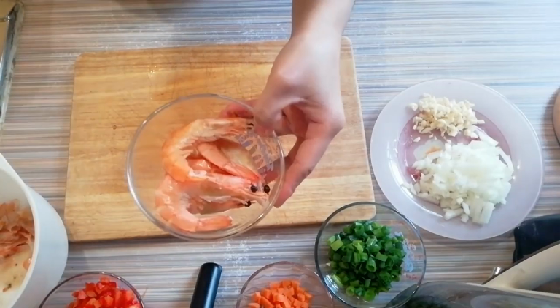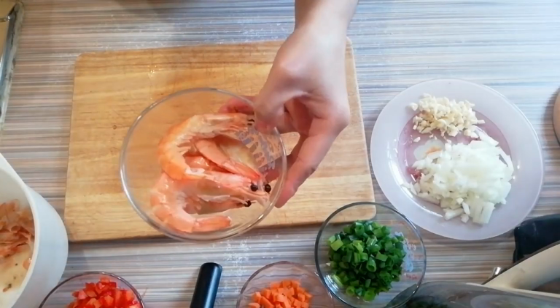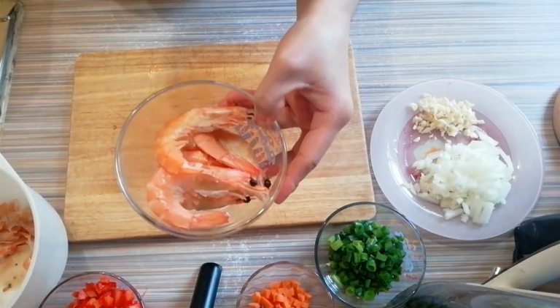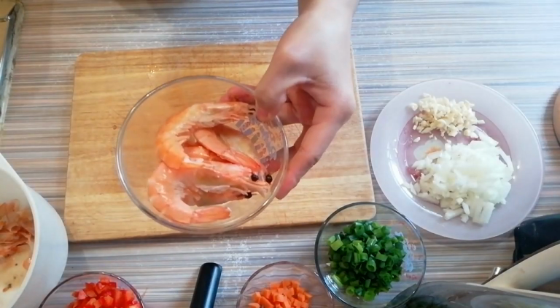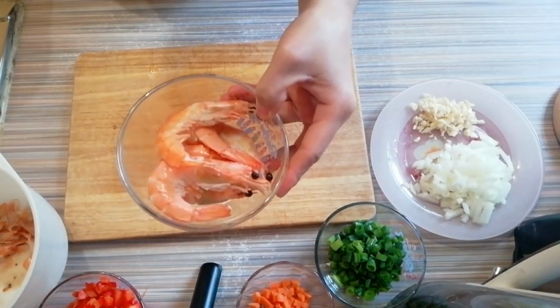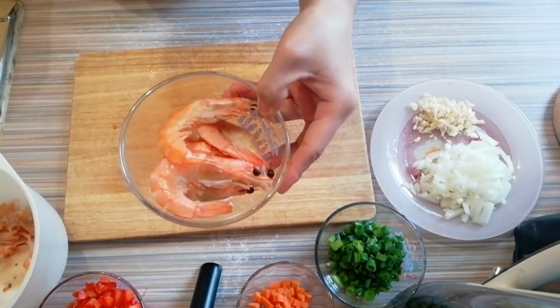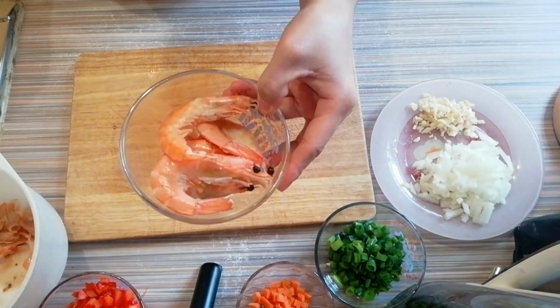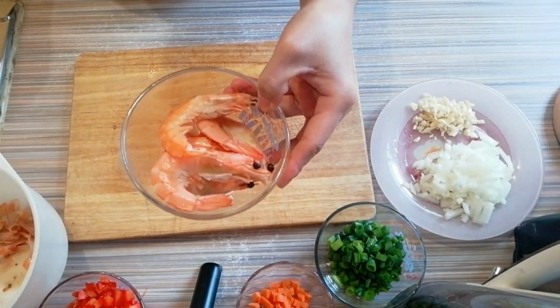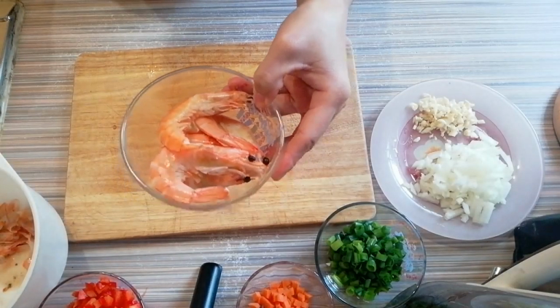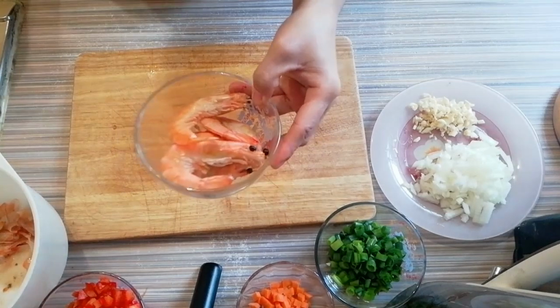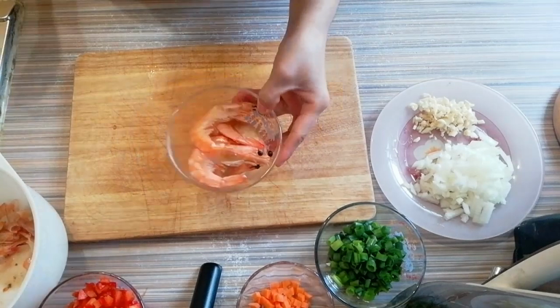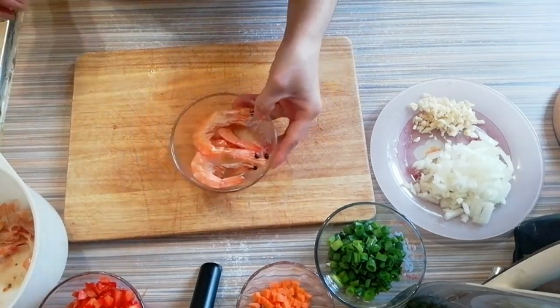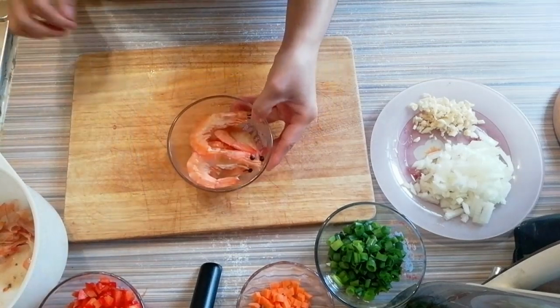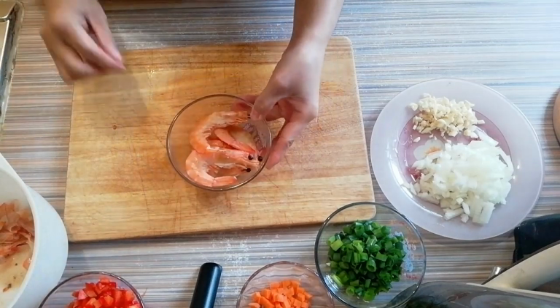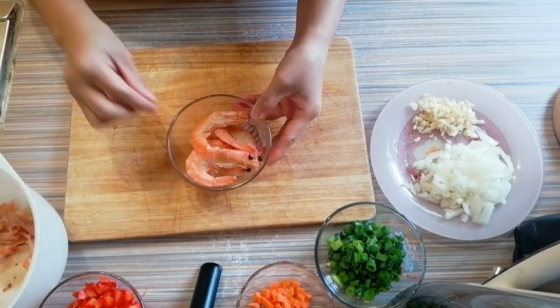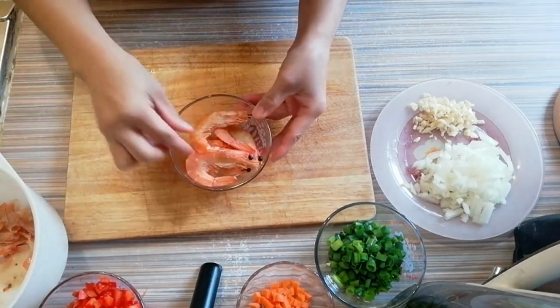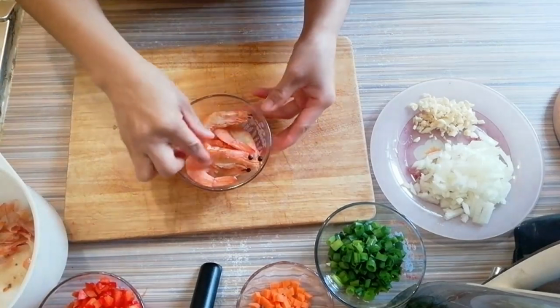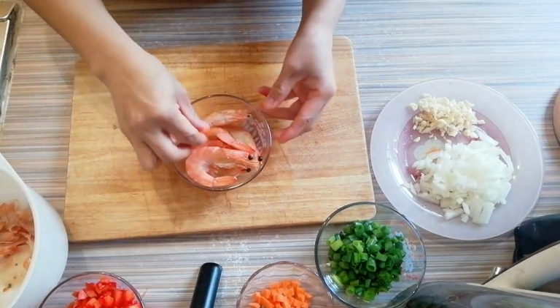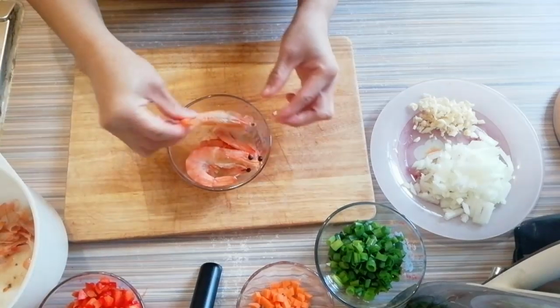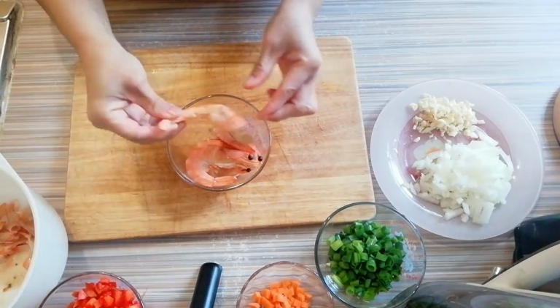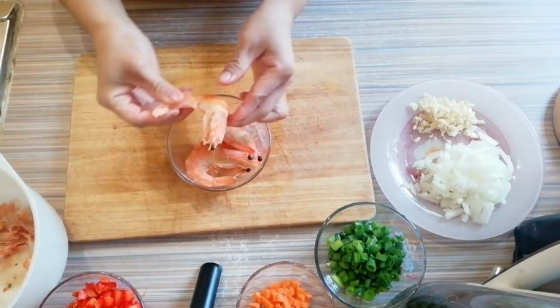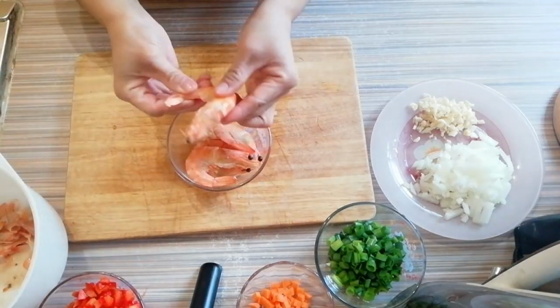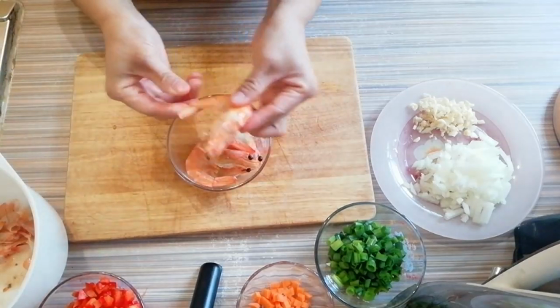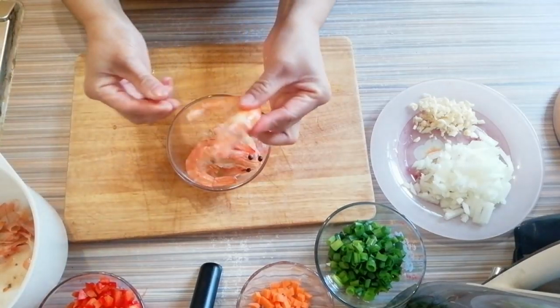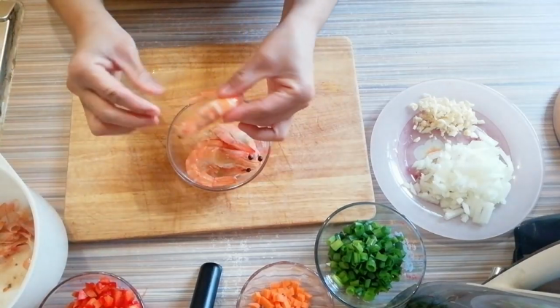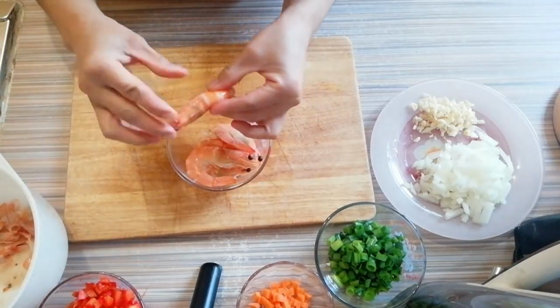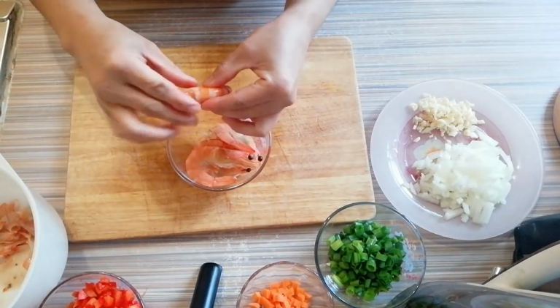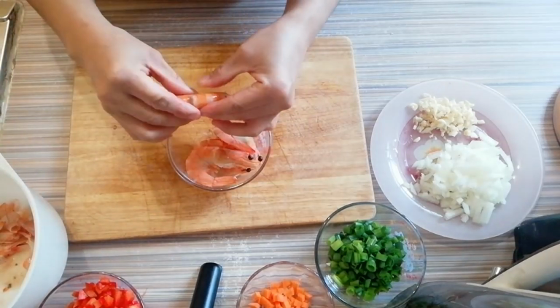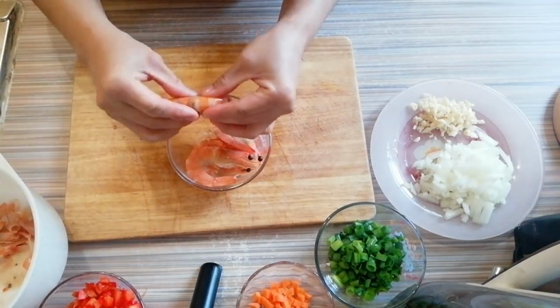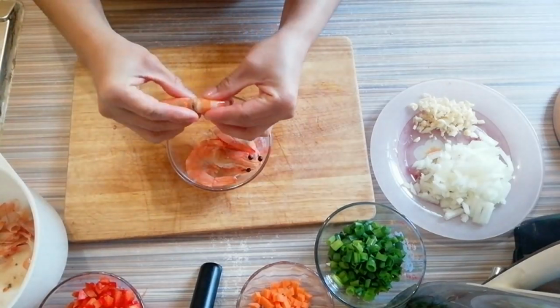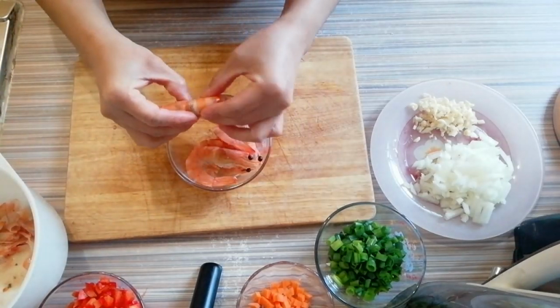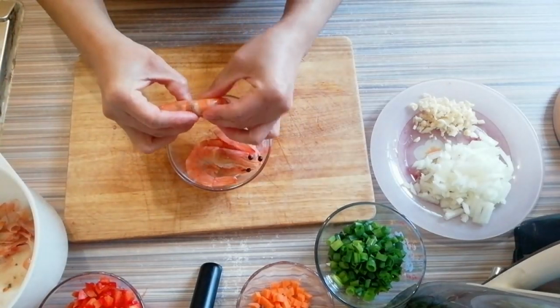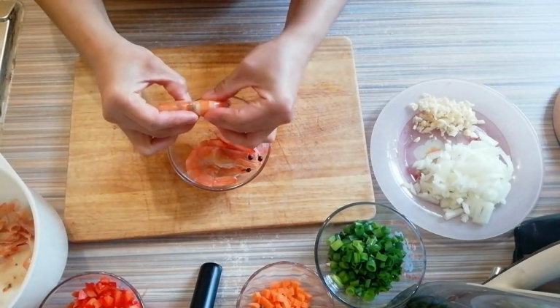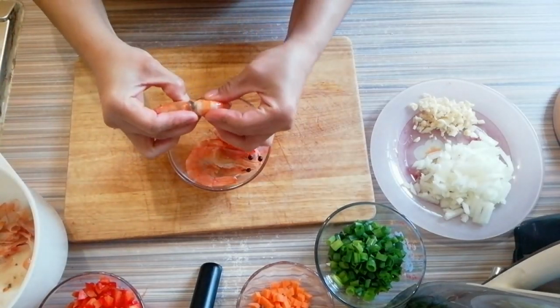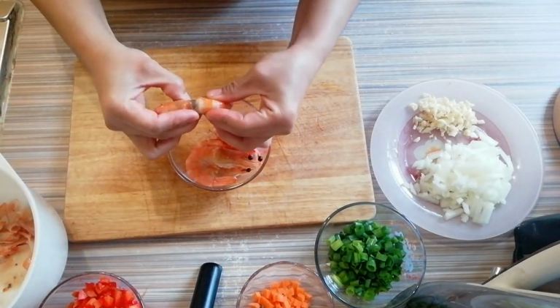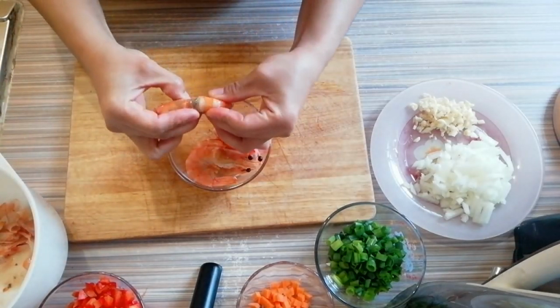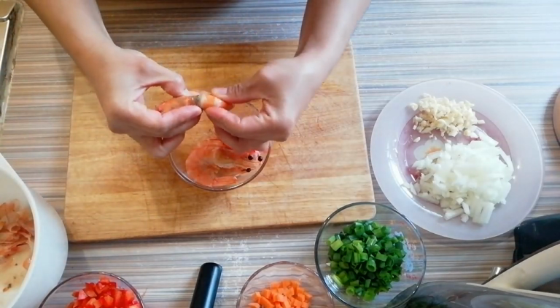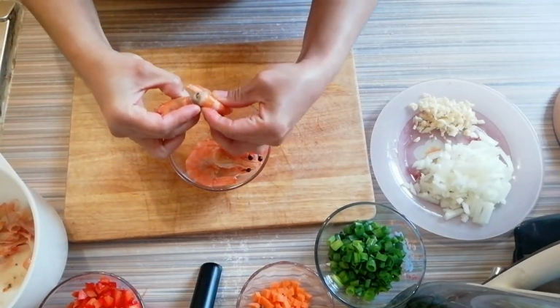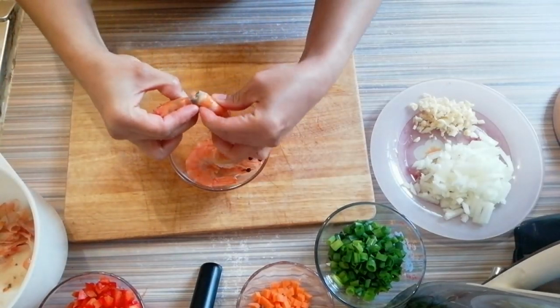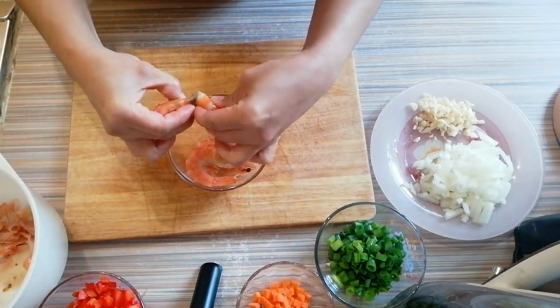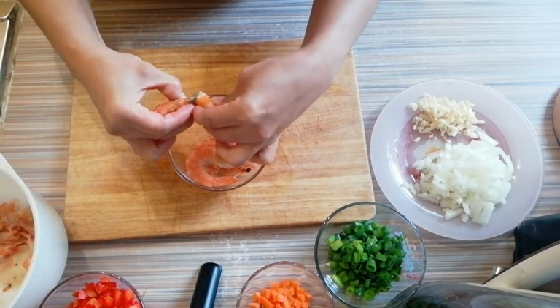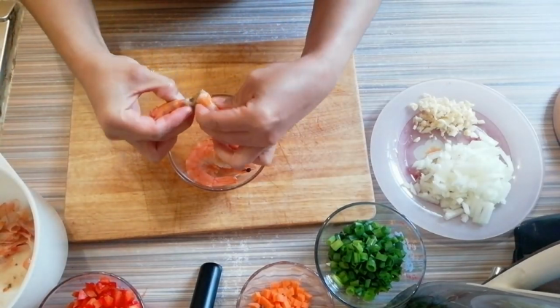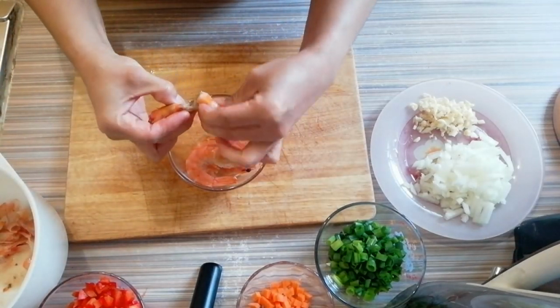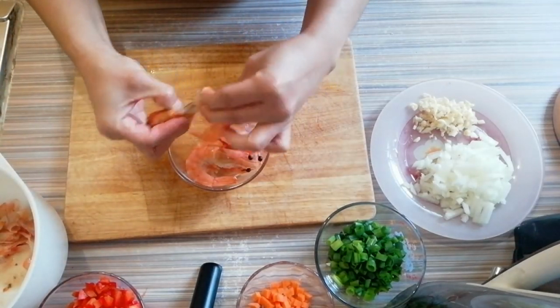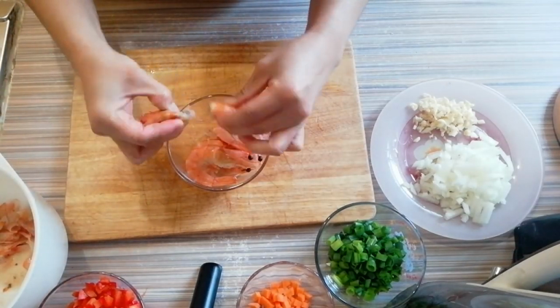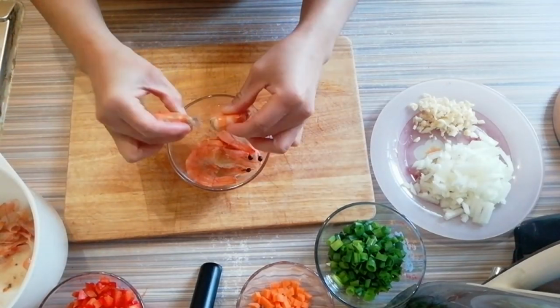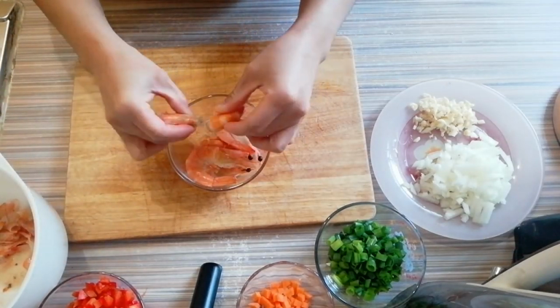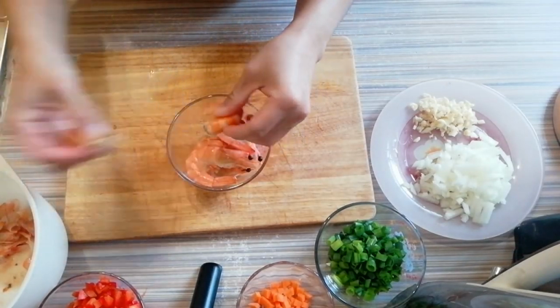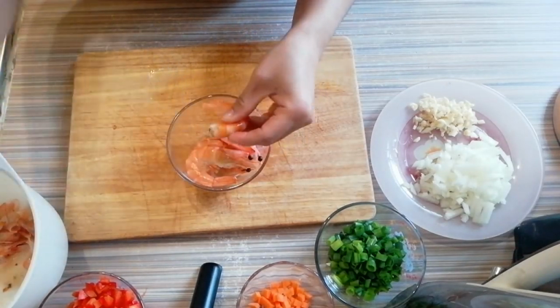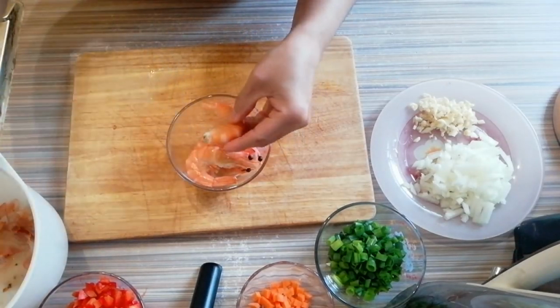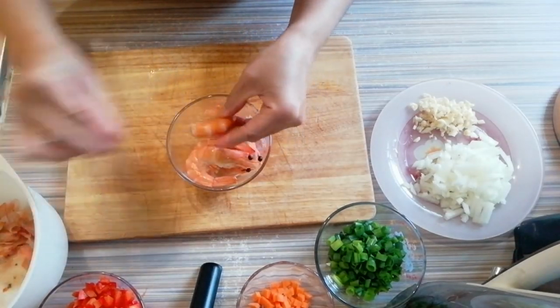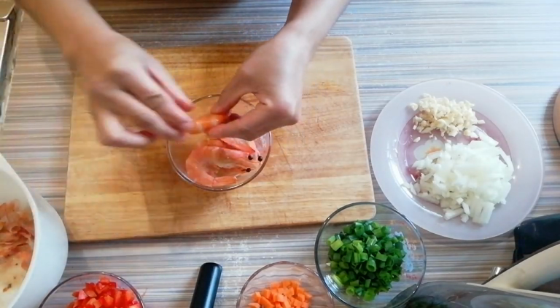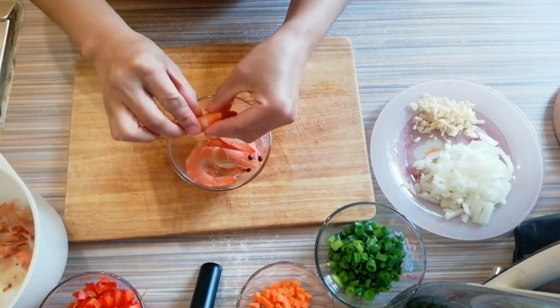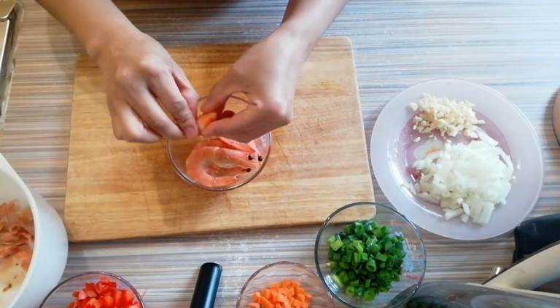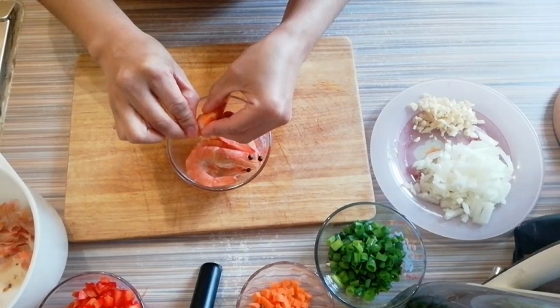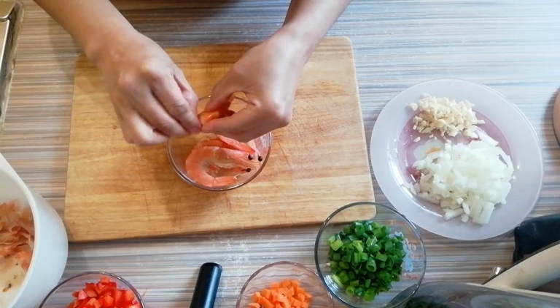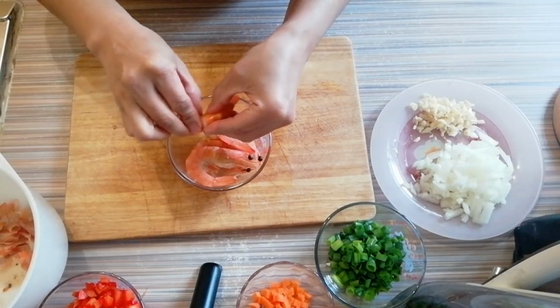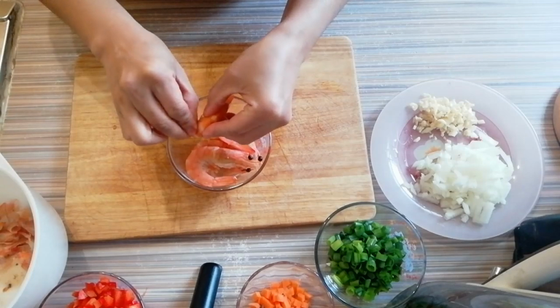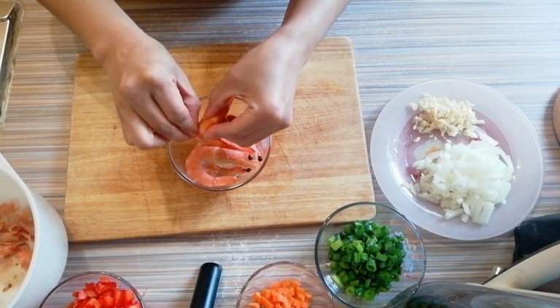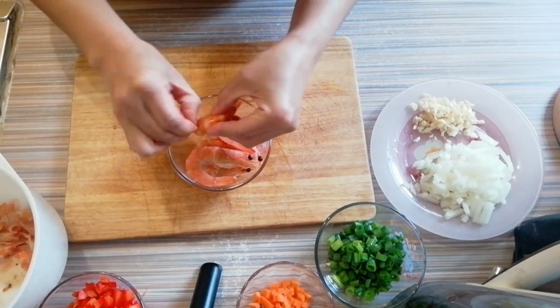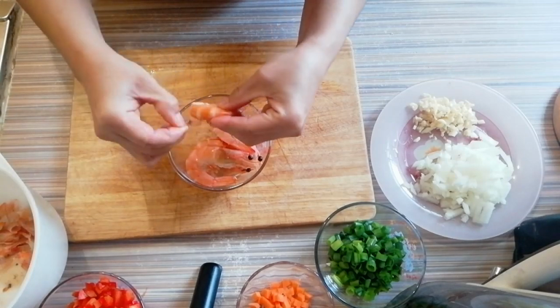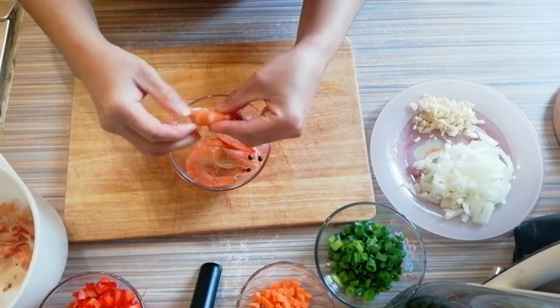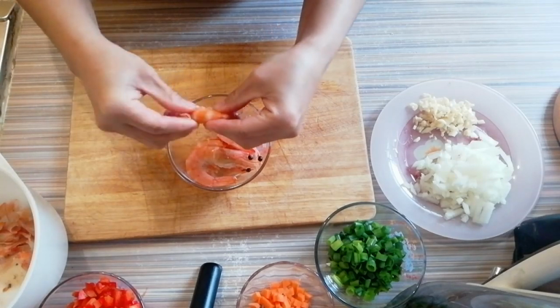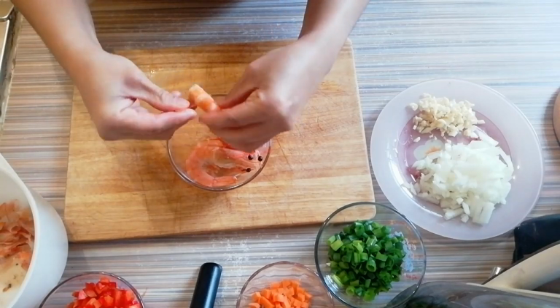I'm using here frozen shrimps — you may notice that the color is not fresh. I'm going to remove the shell.